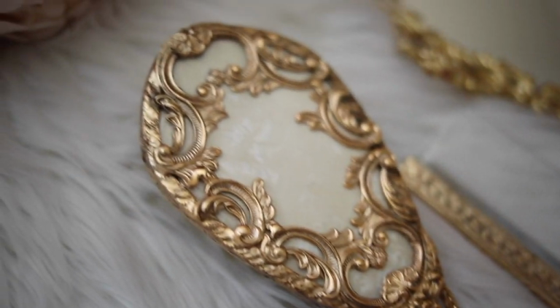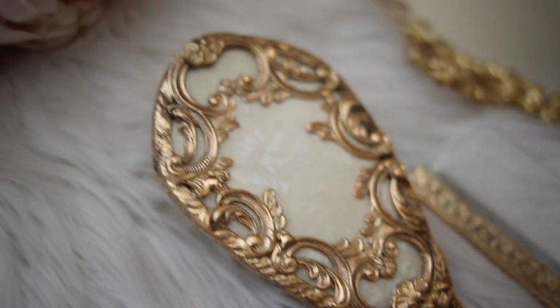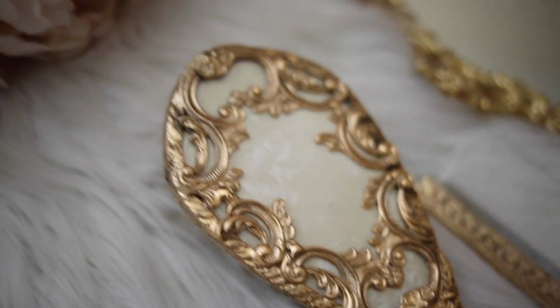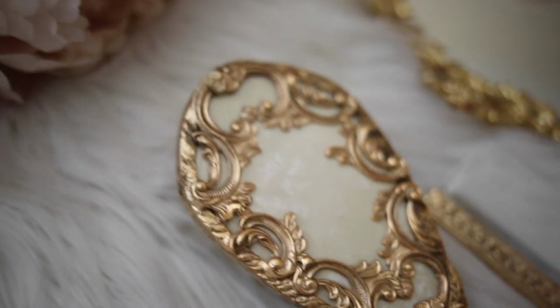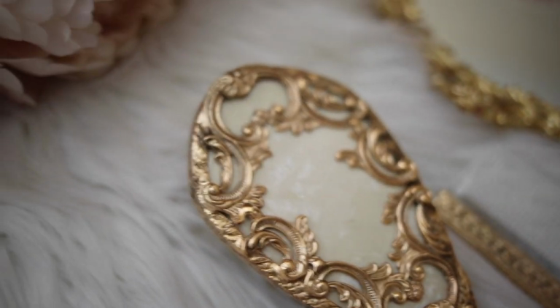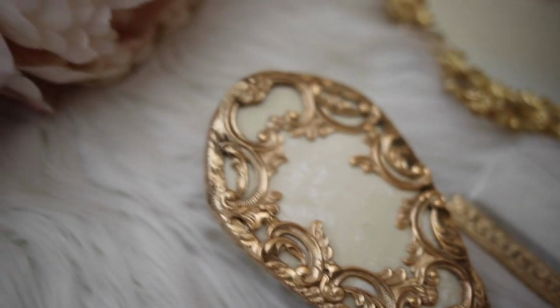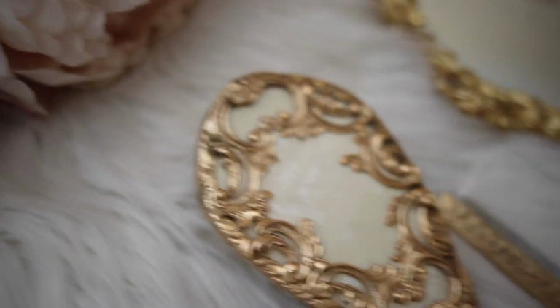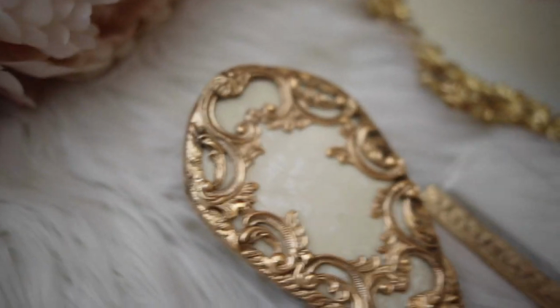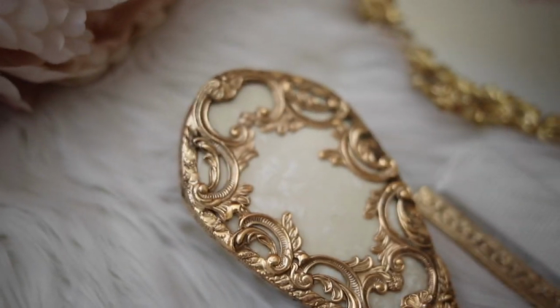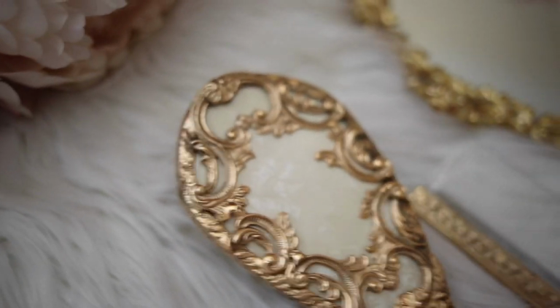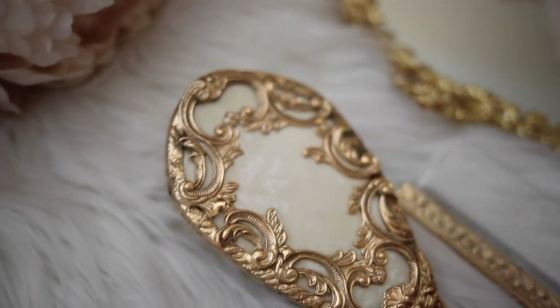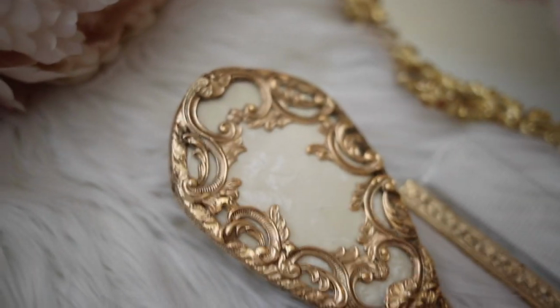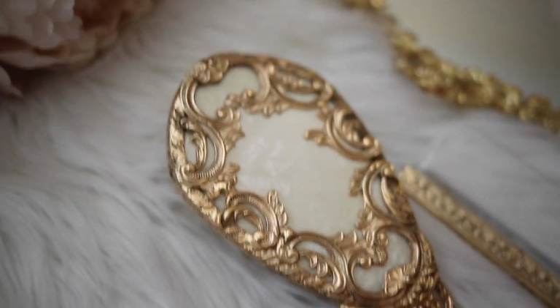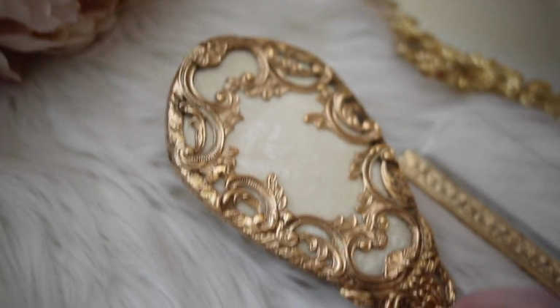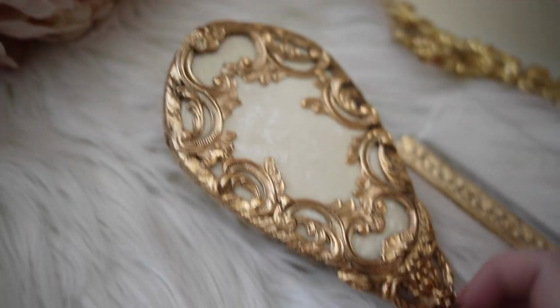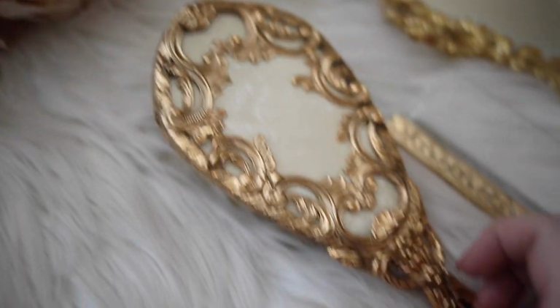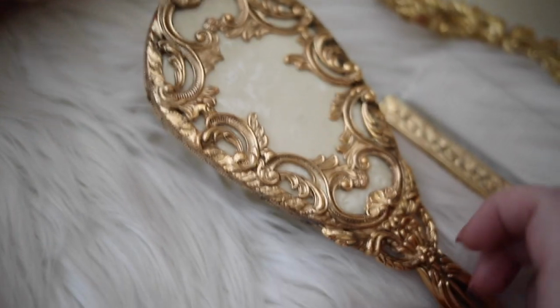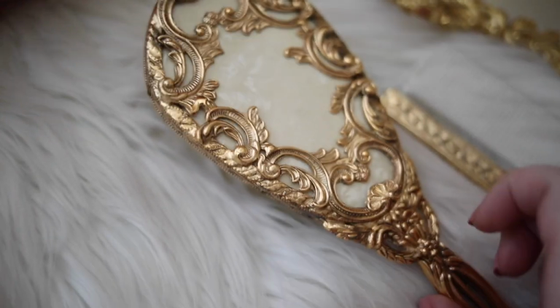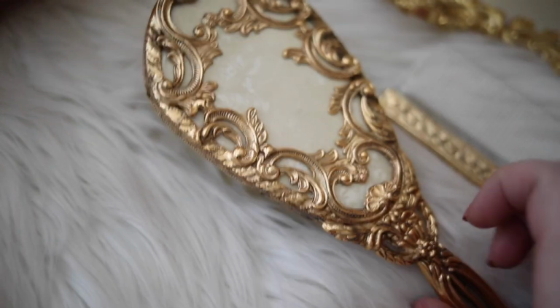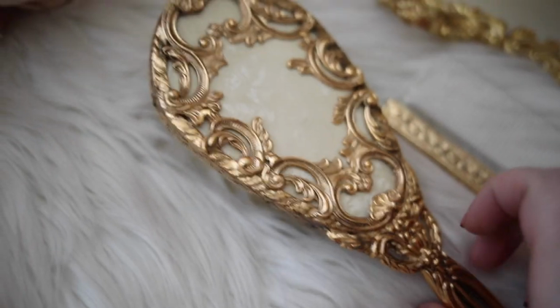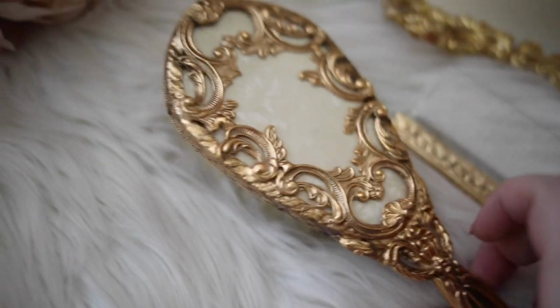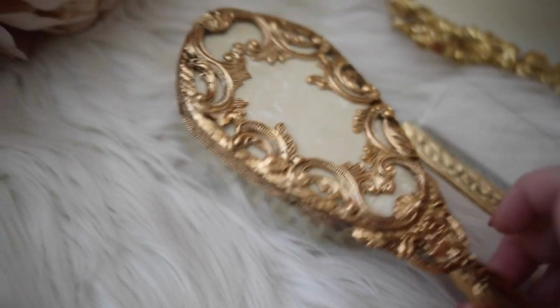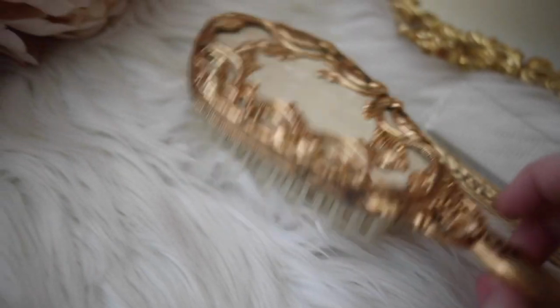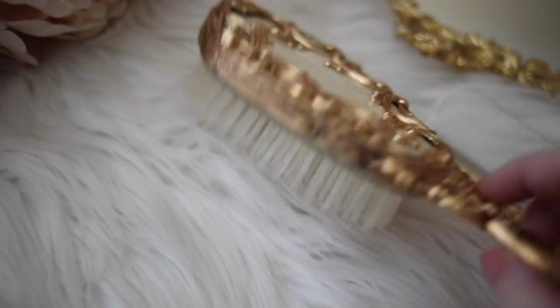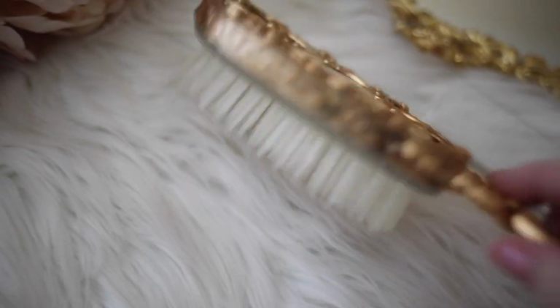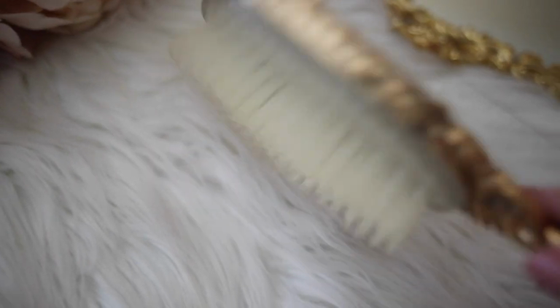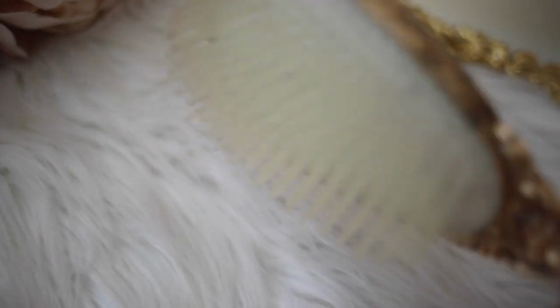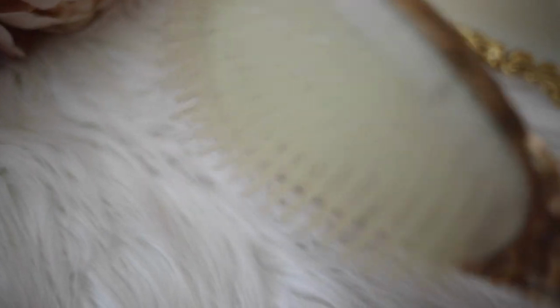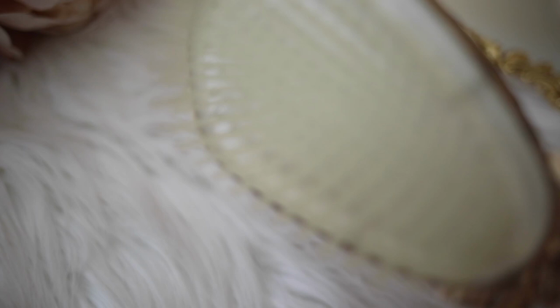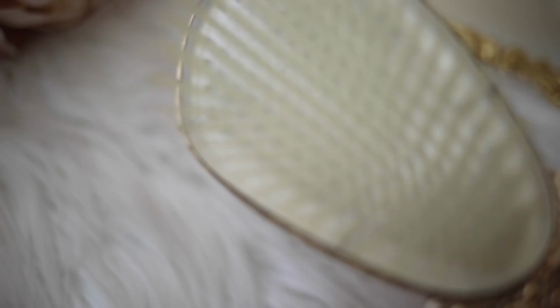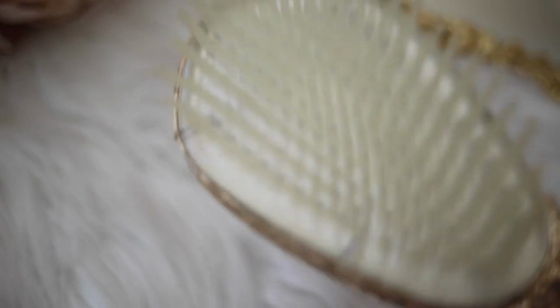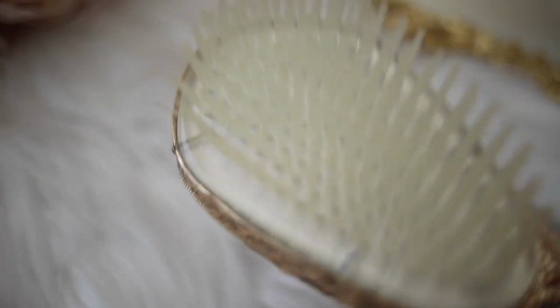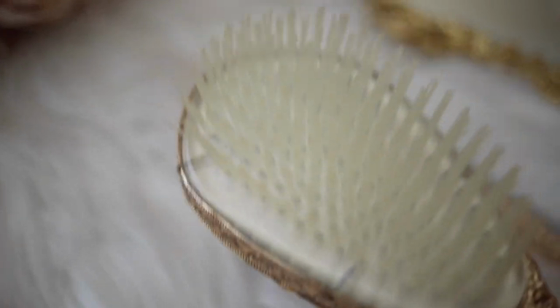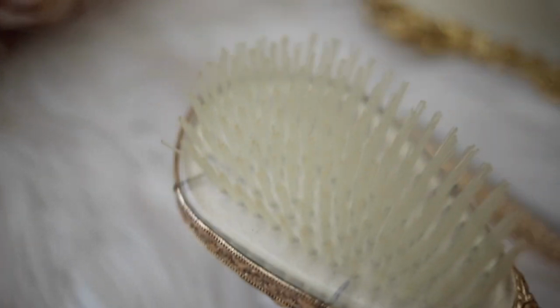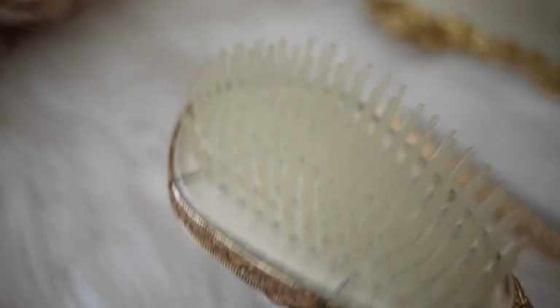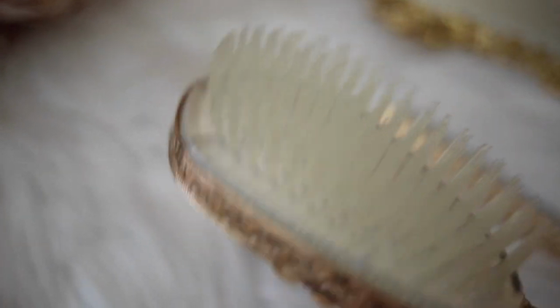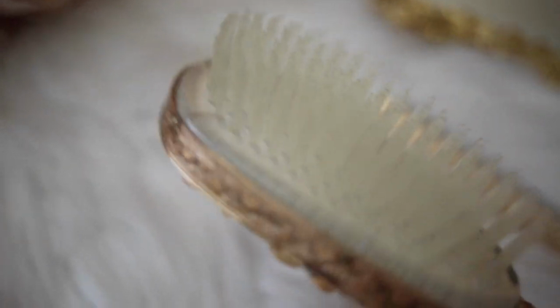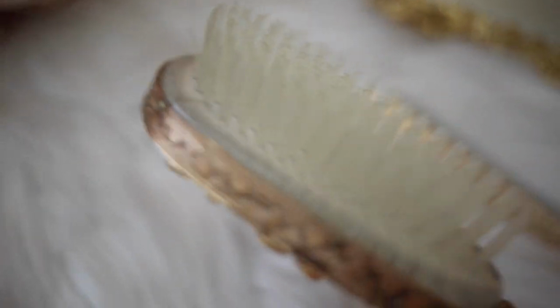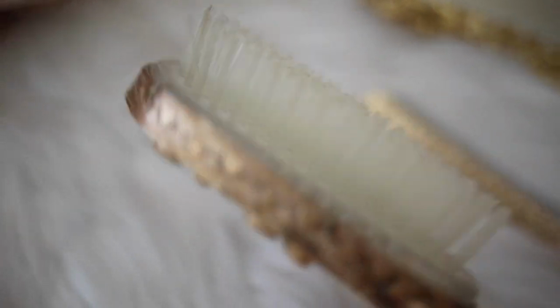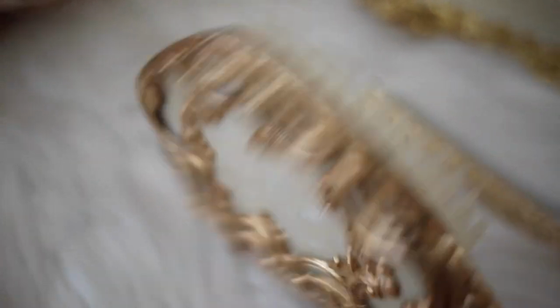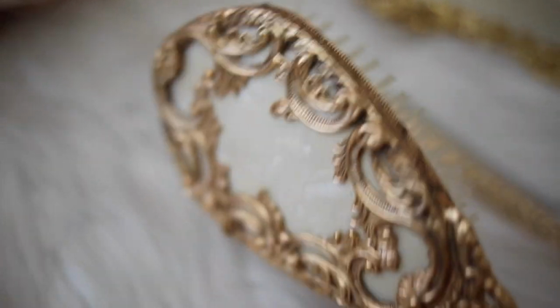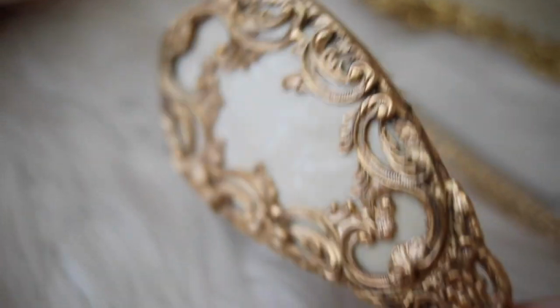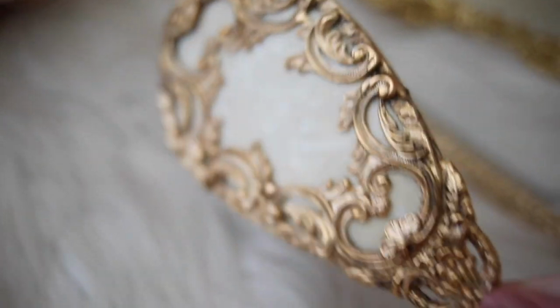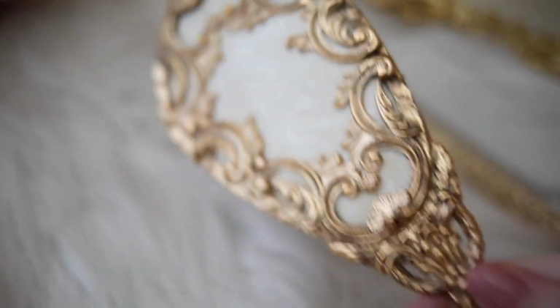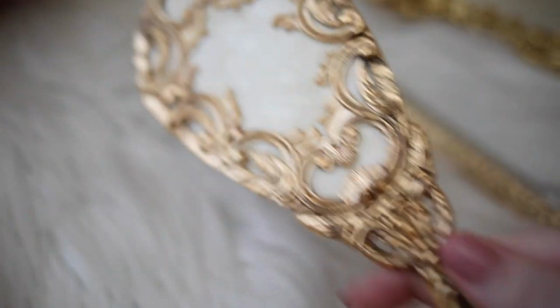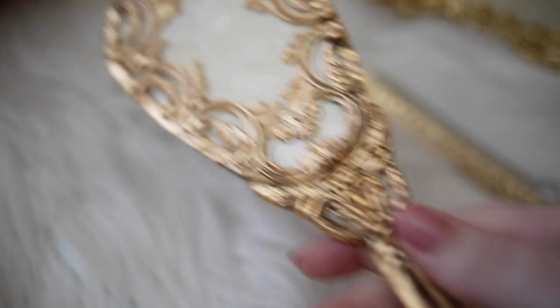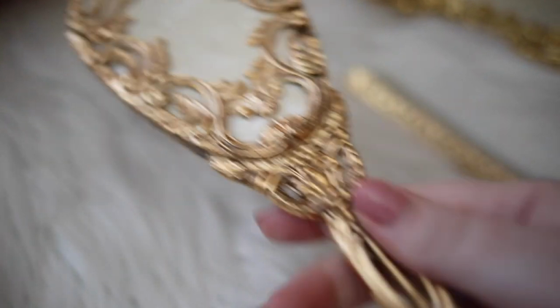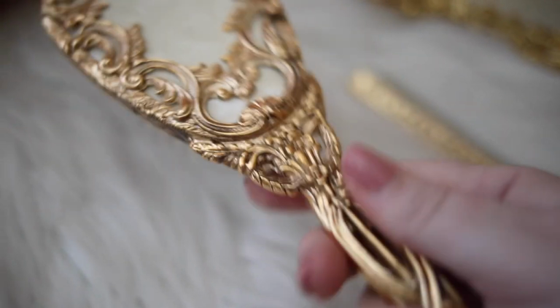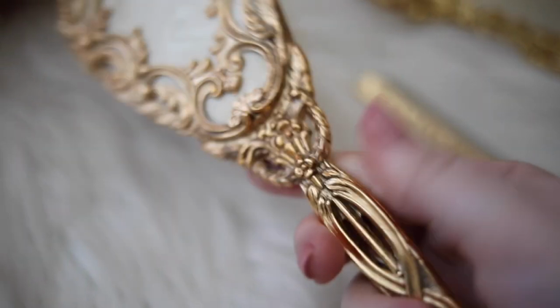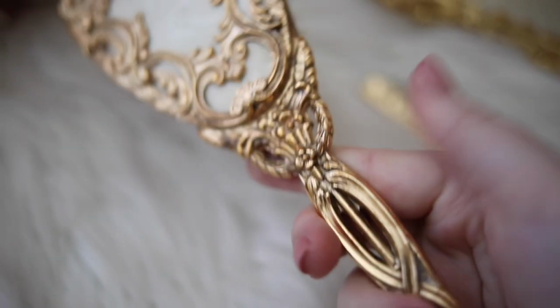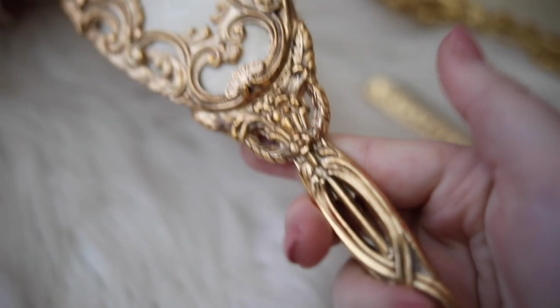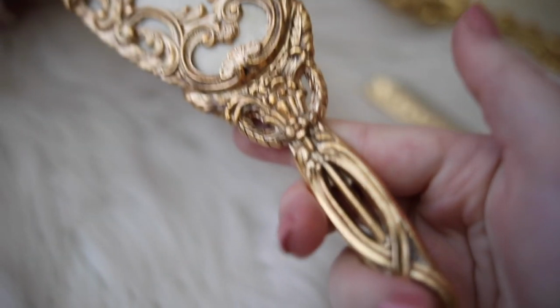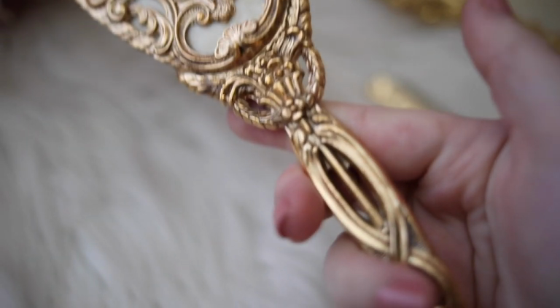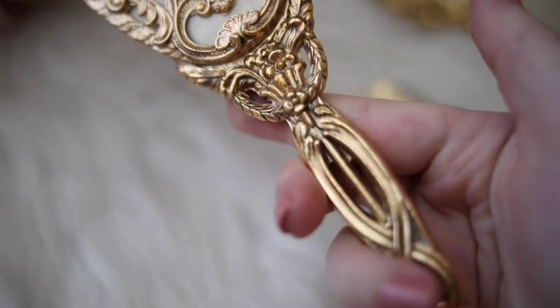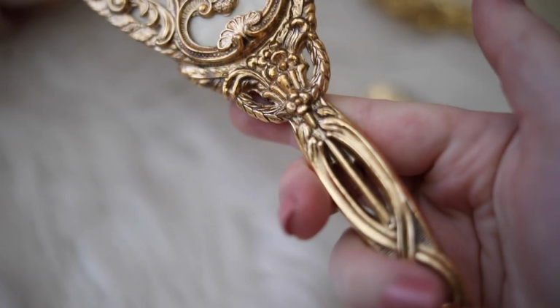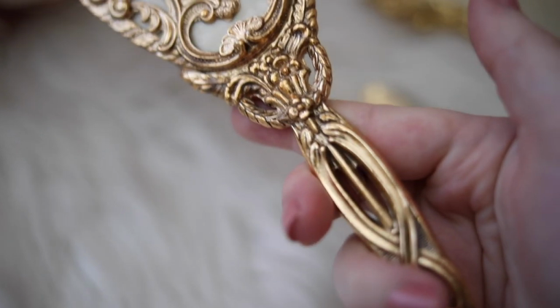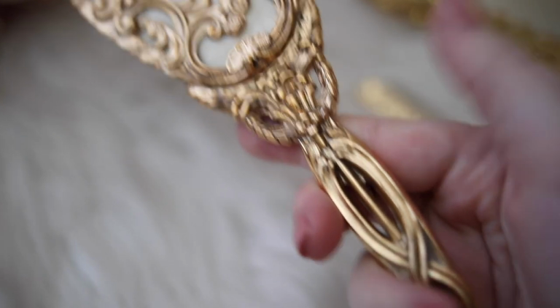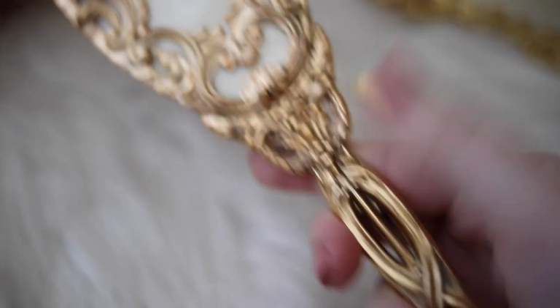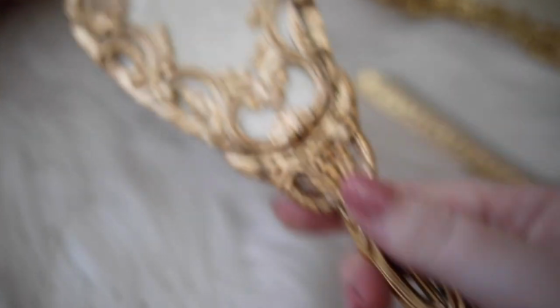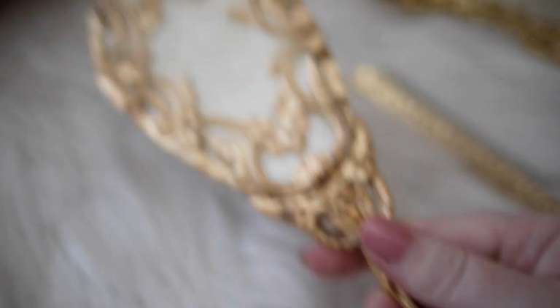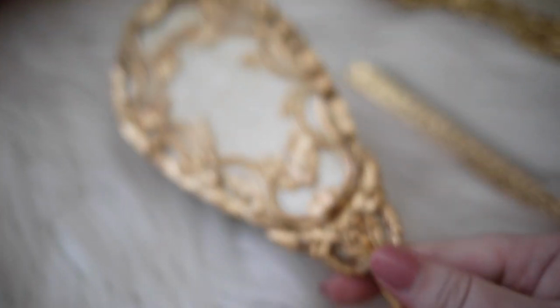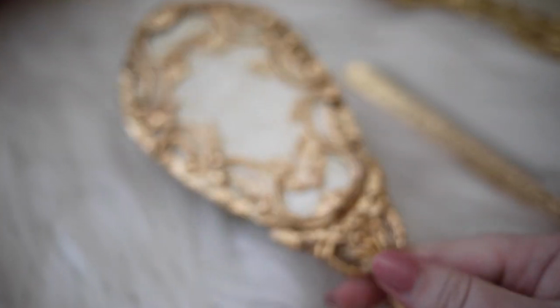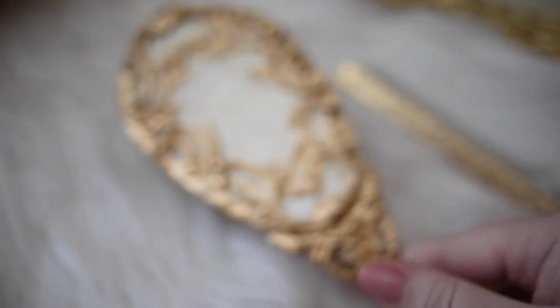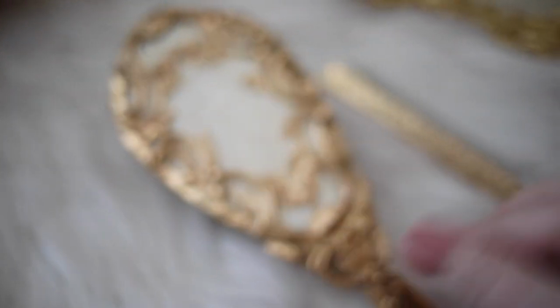It came with a hand mirror, brush, comb, and a gorgeous mirrored tray for perfumes.